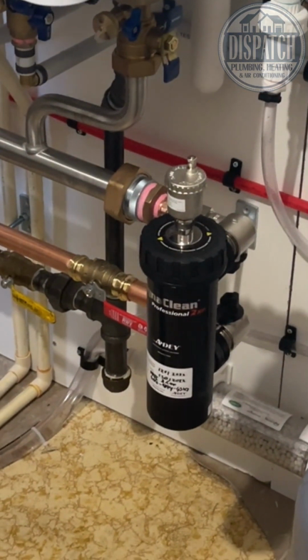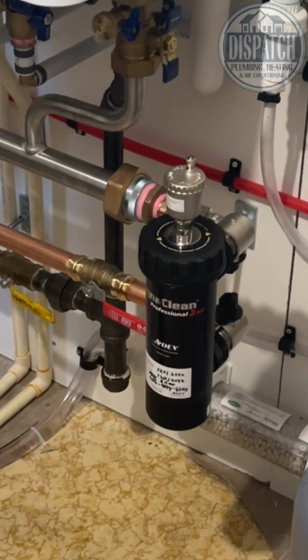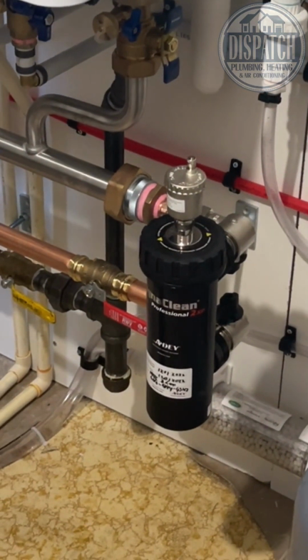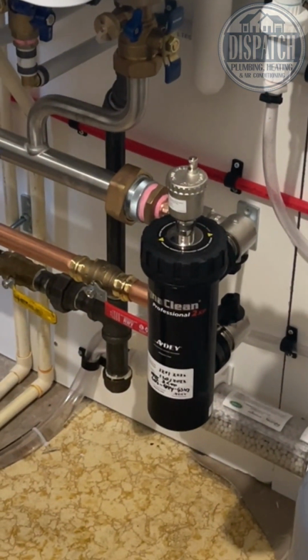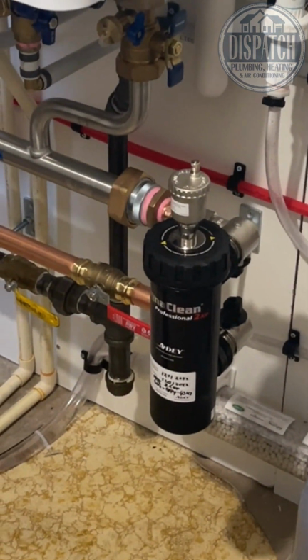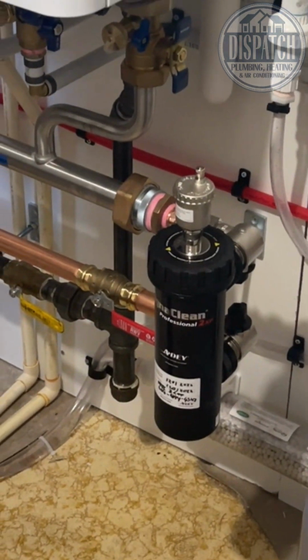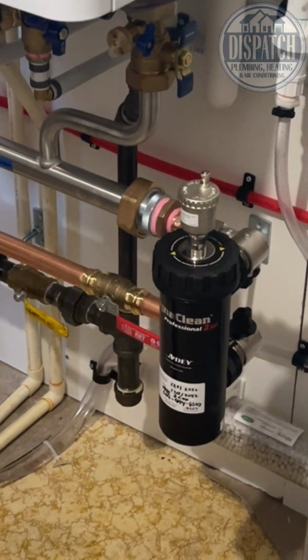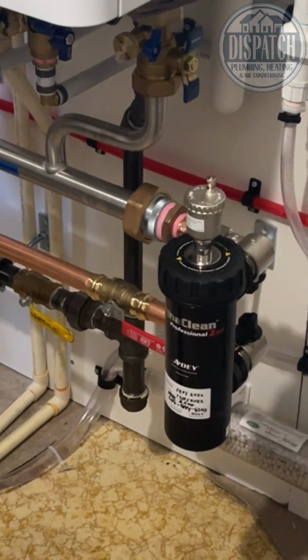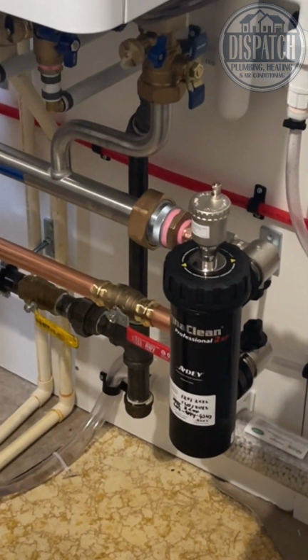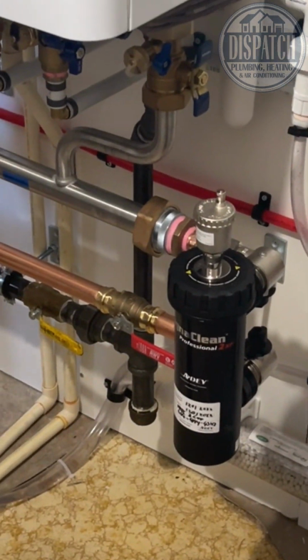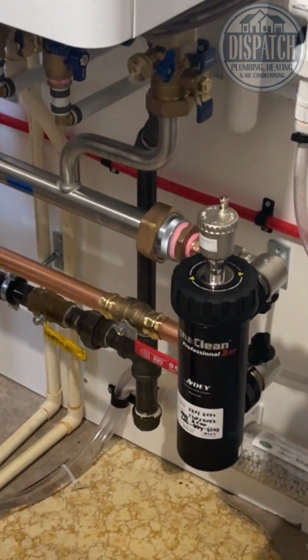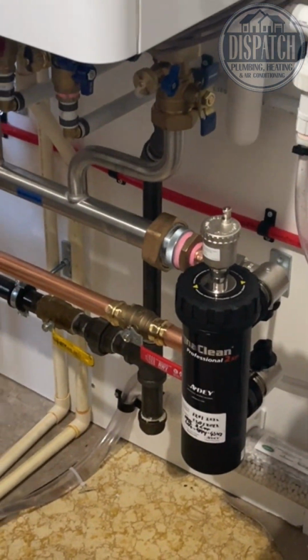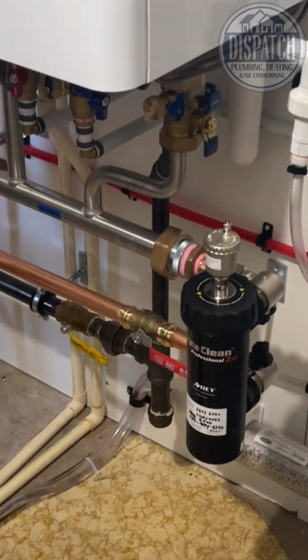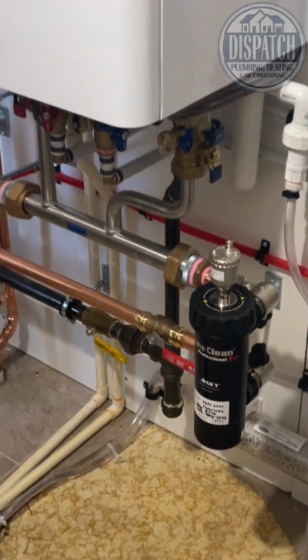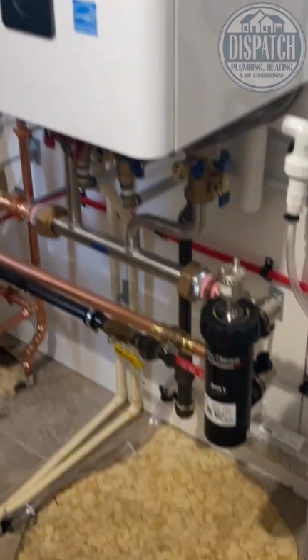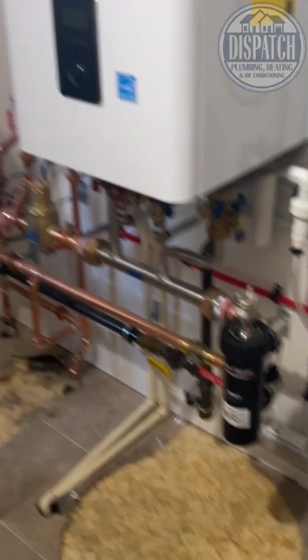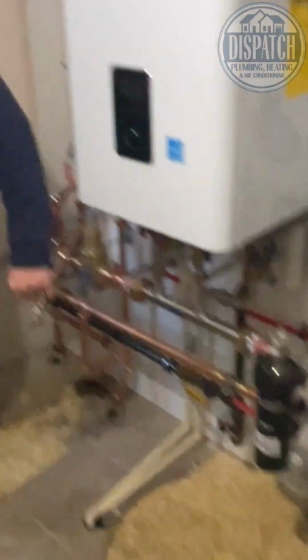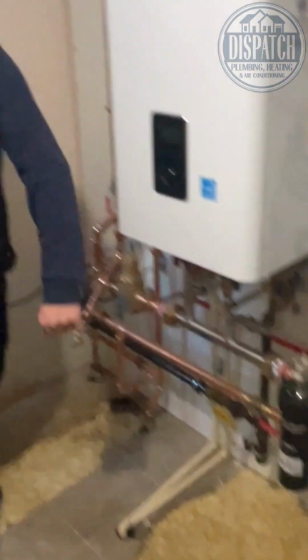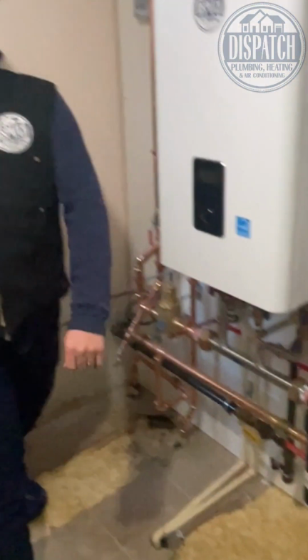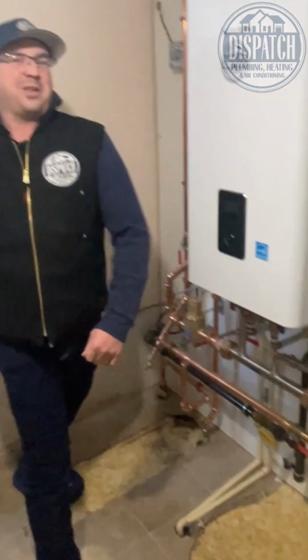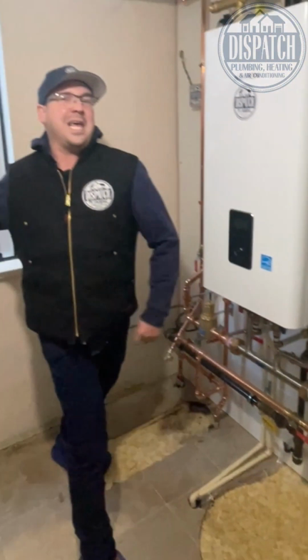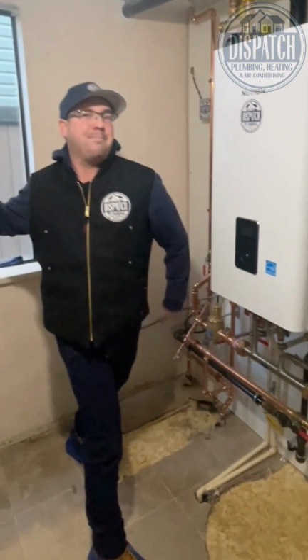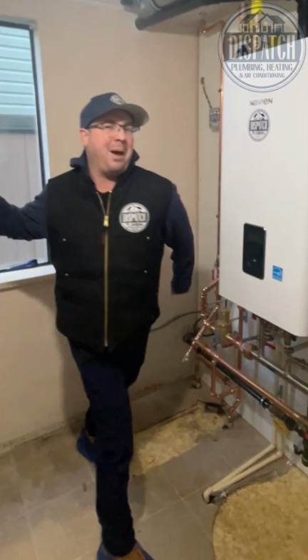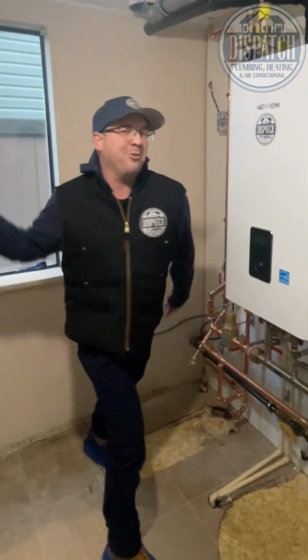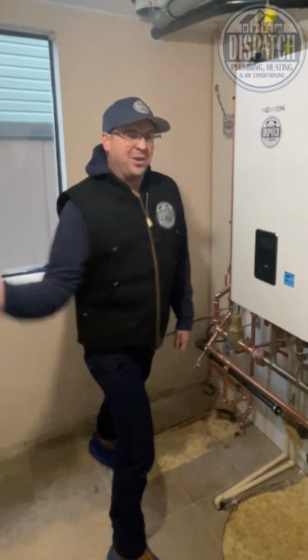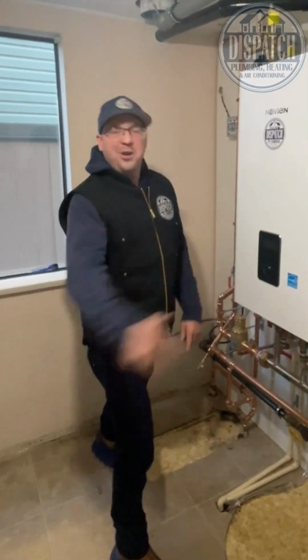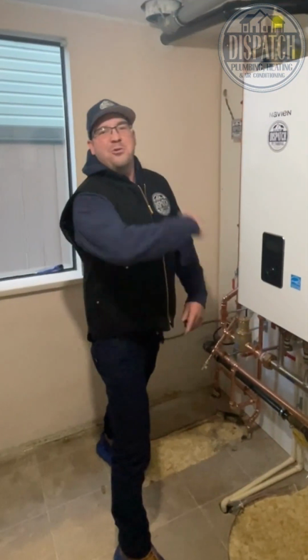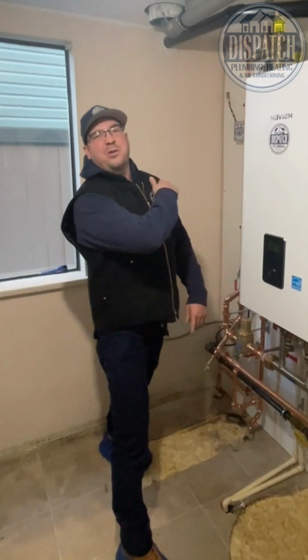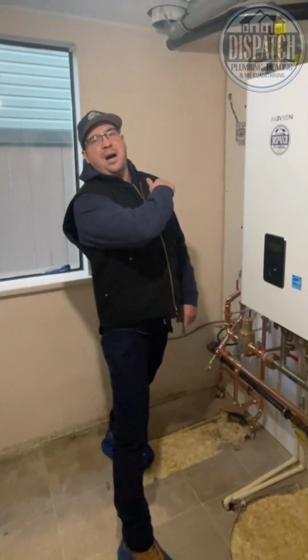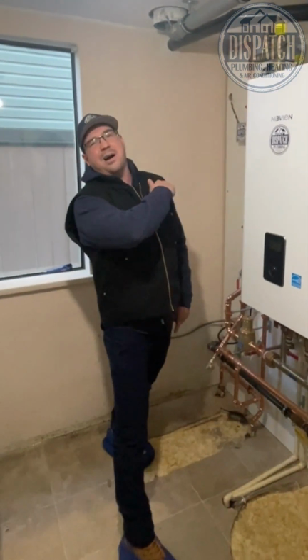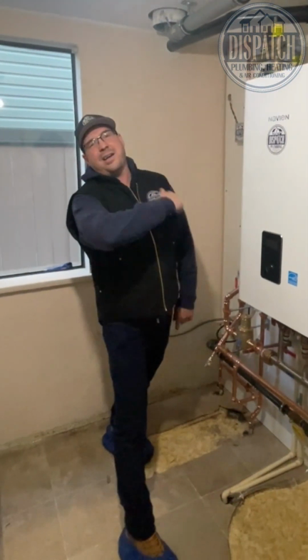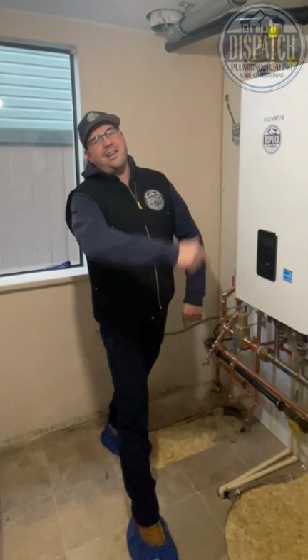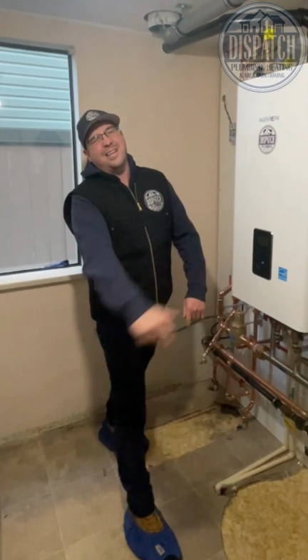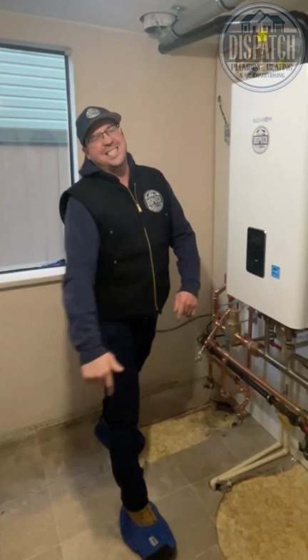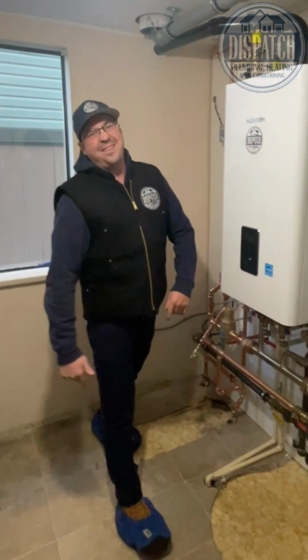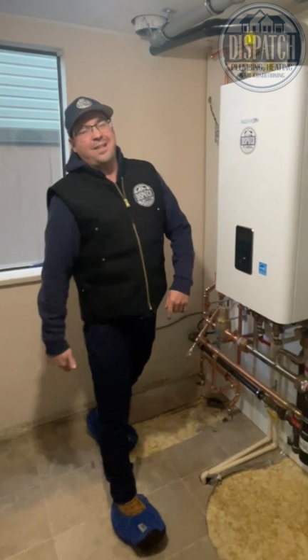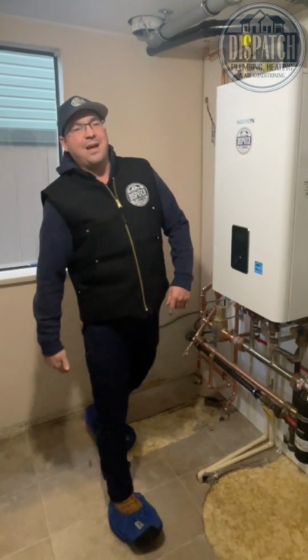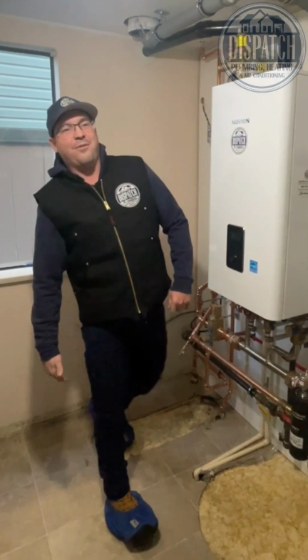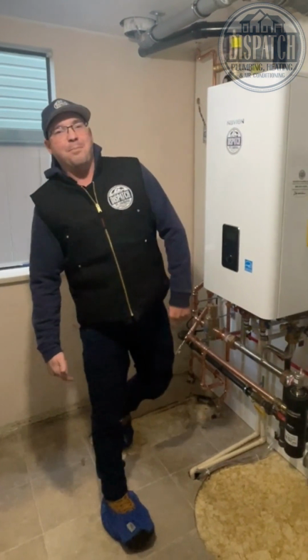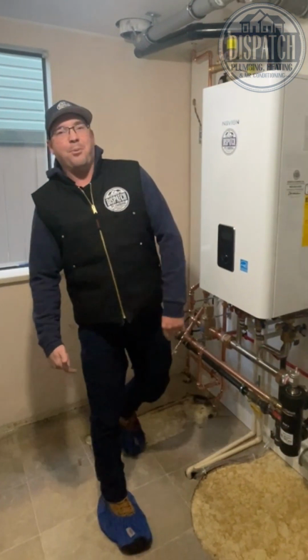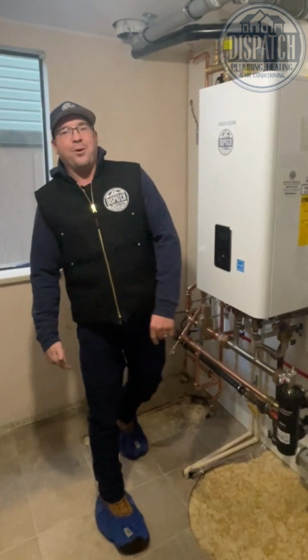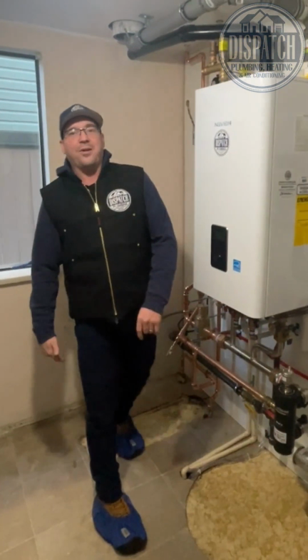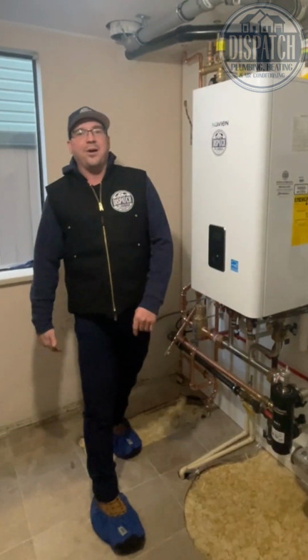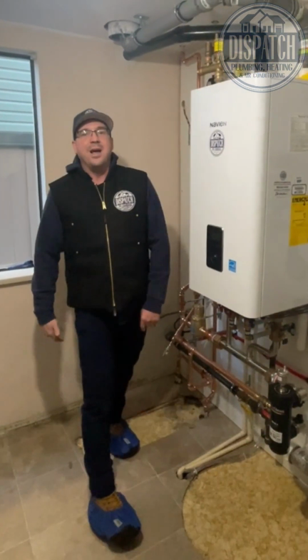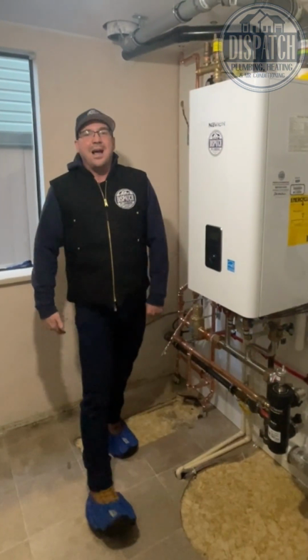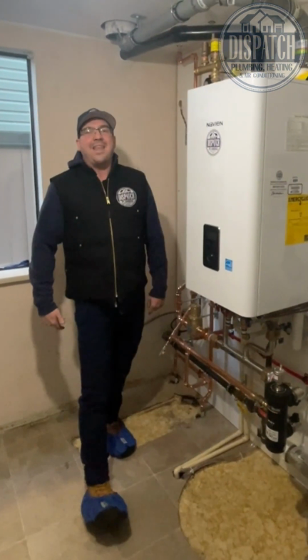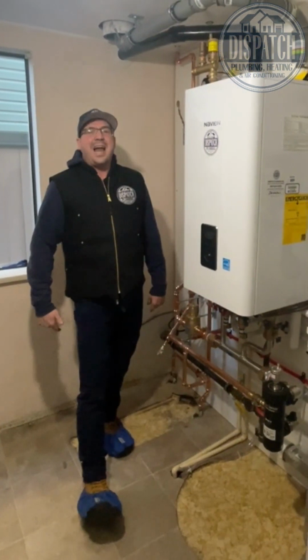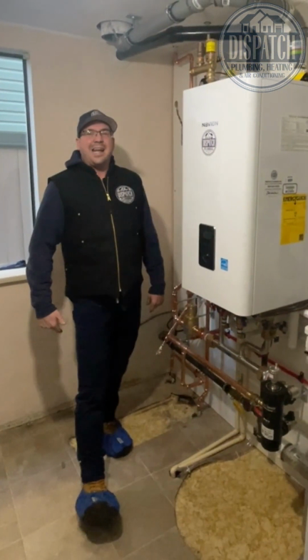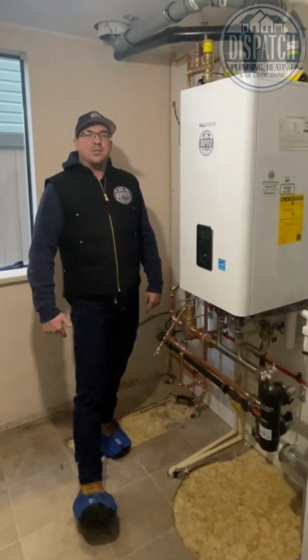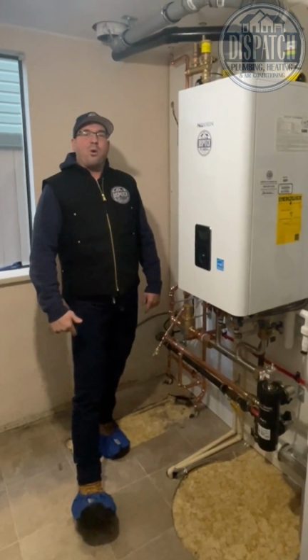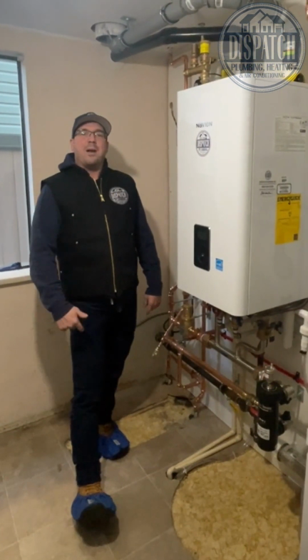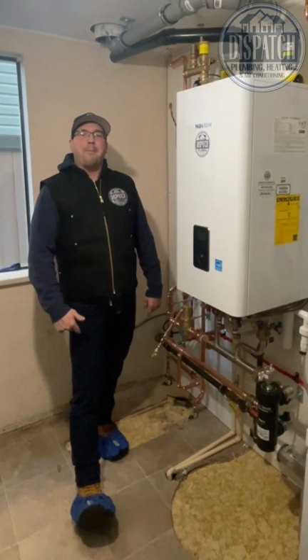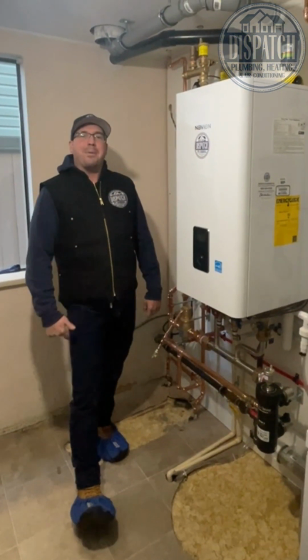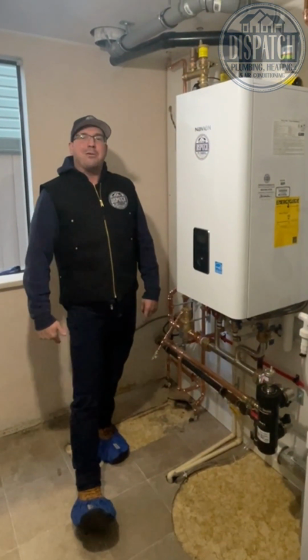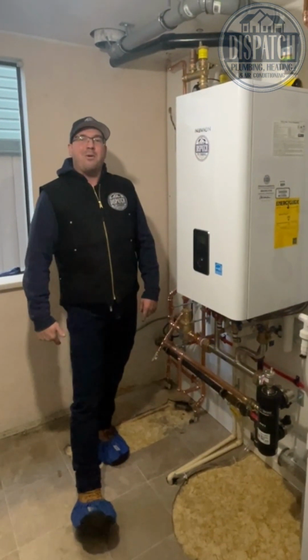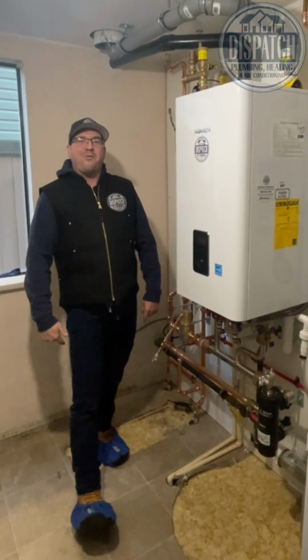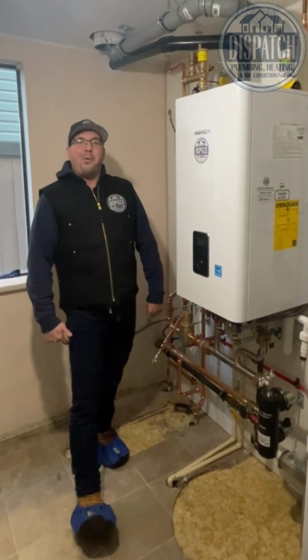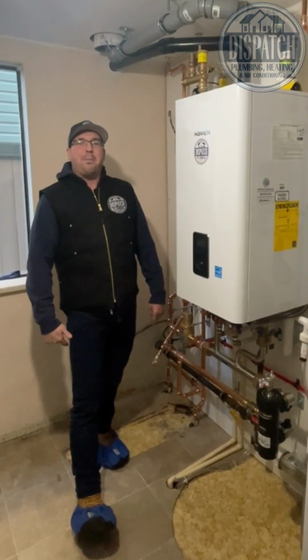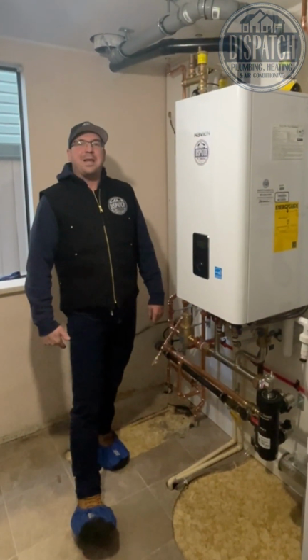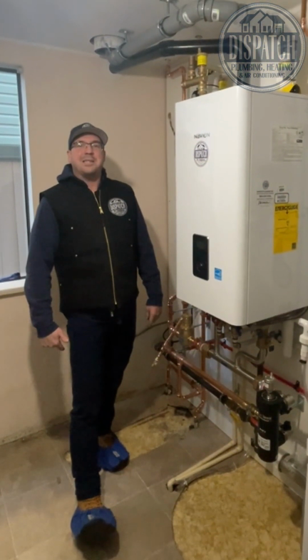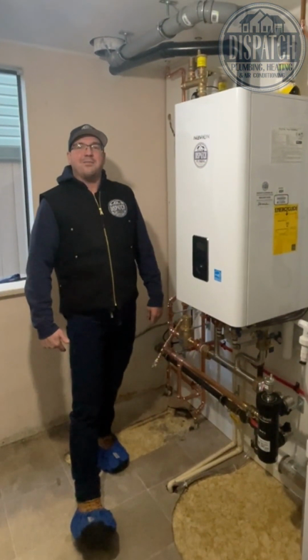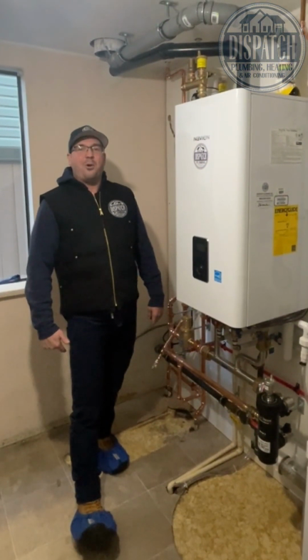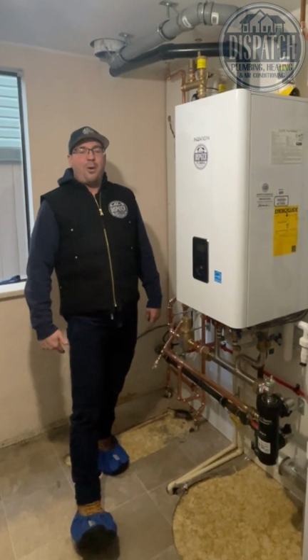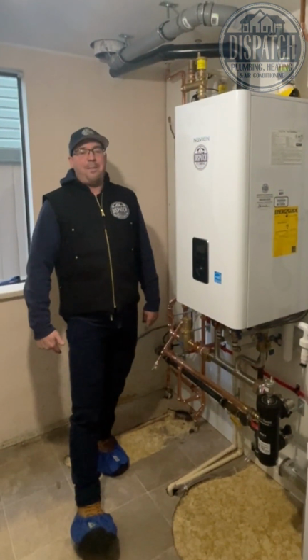It'll clean out the old gunk, it'll keep out the new gunk, it'll extend the life of the boiler. That is one beautiful piece of equipment.